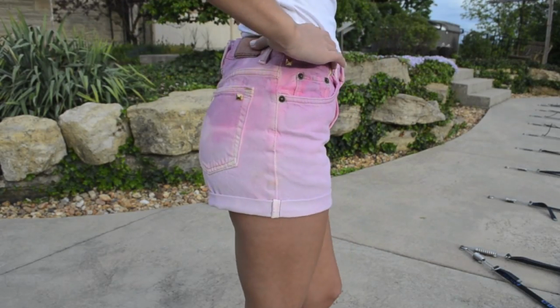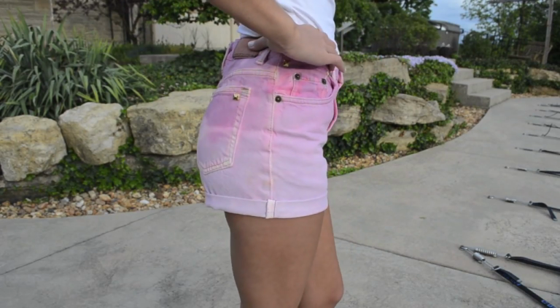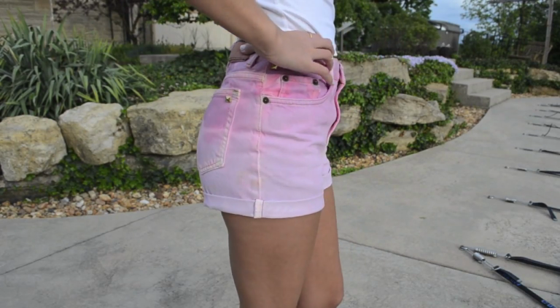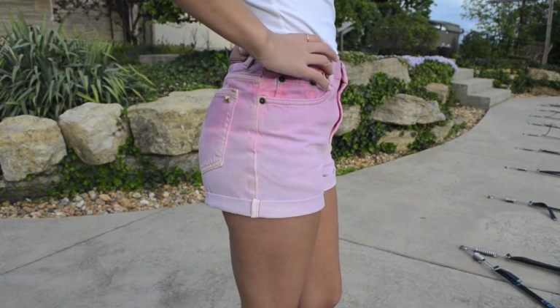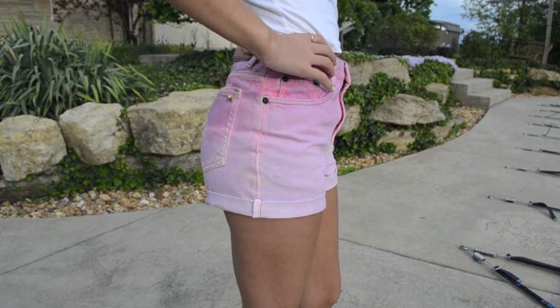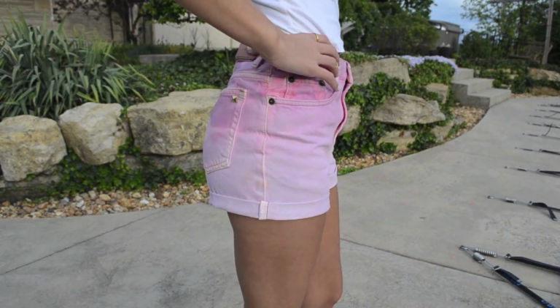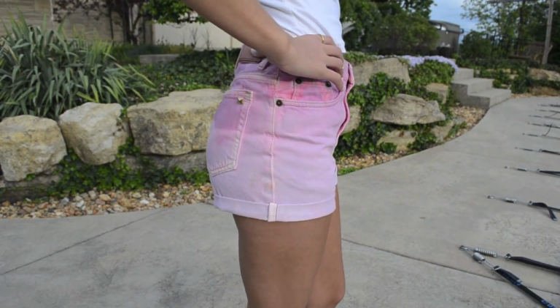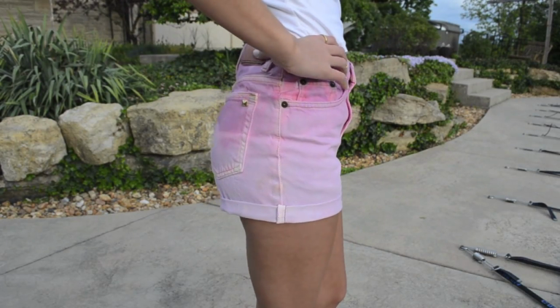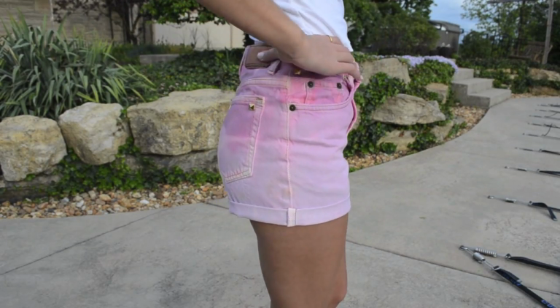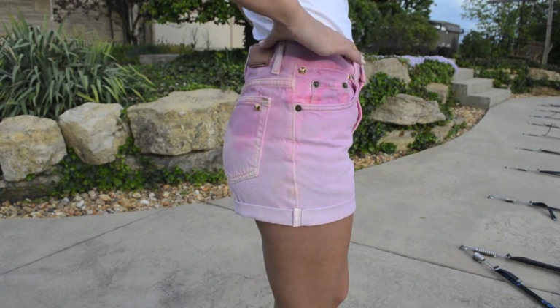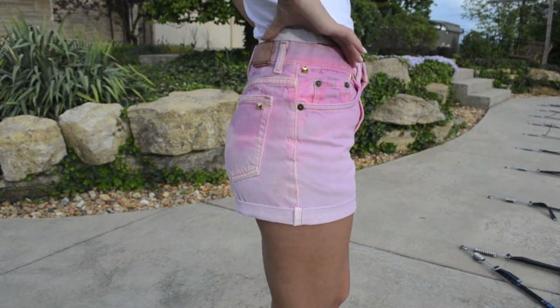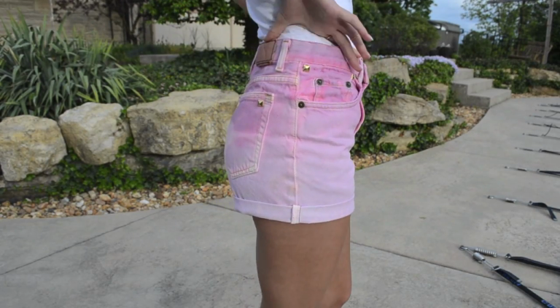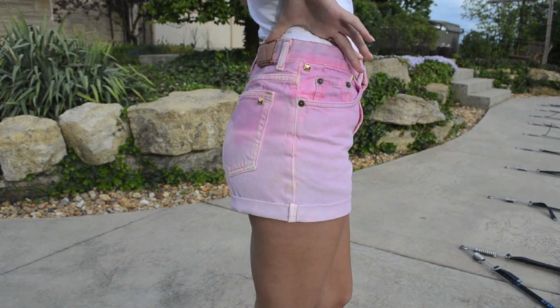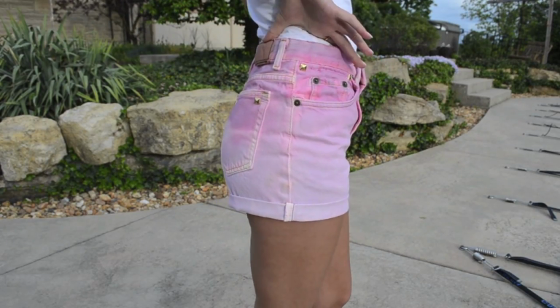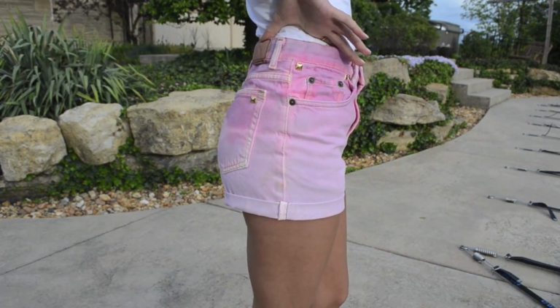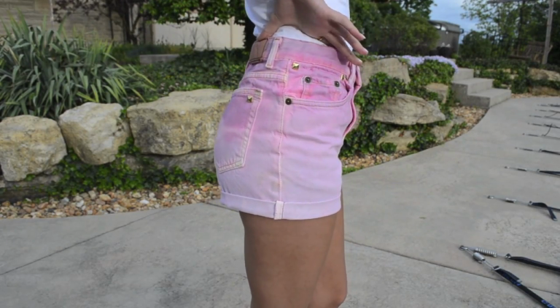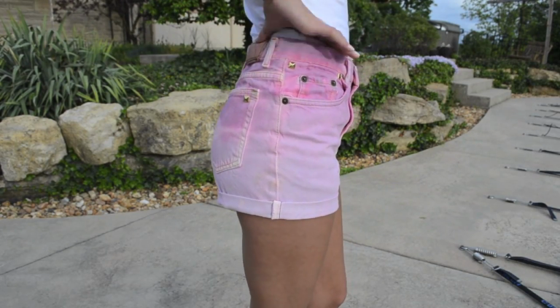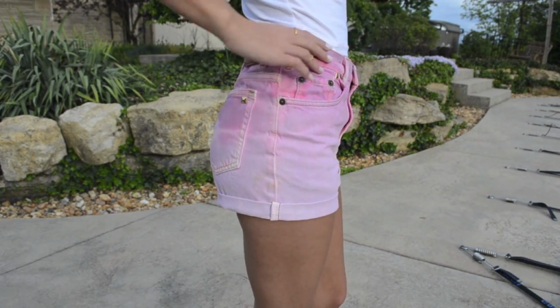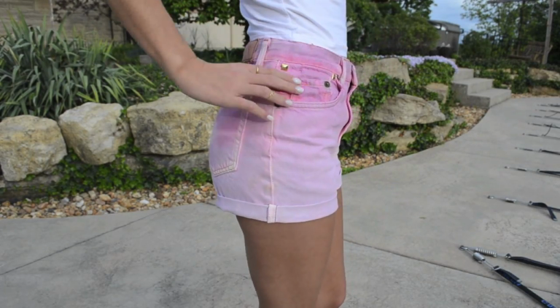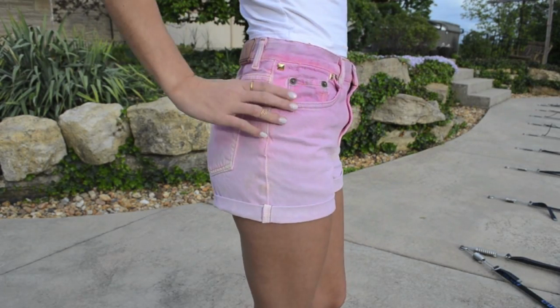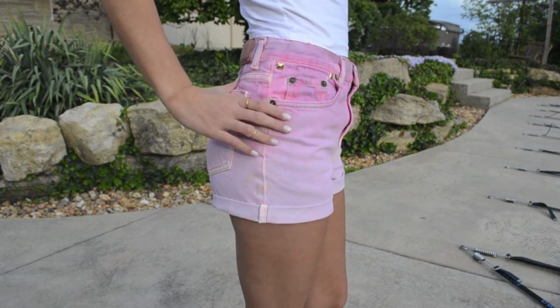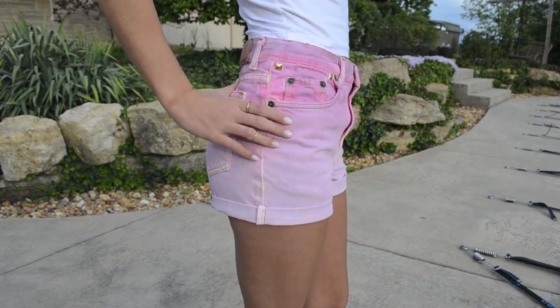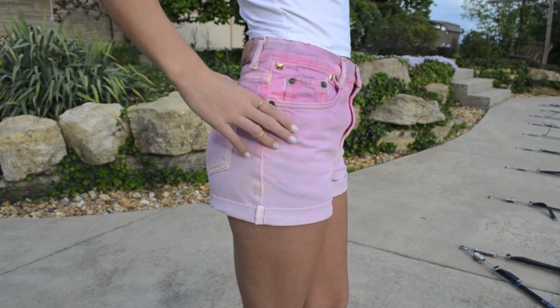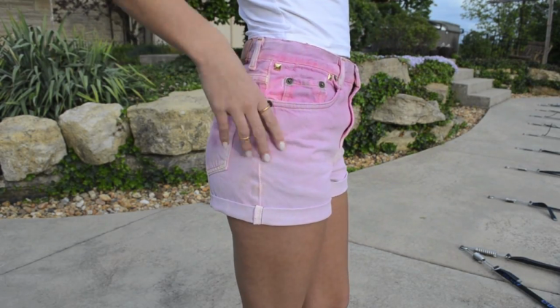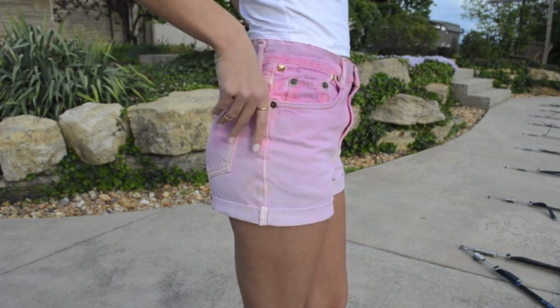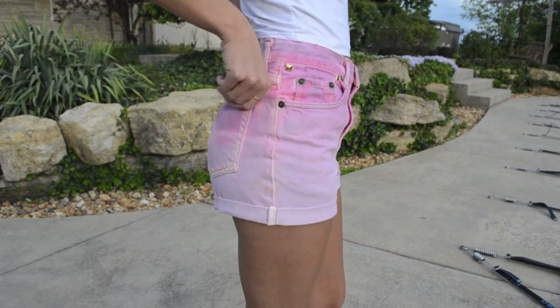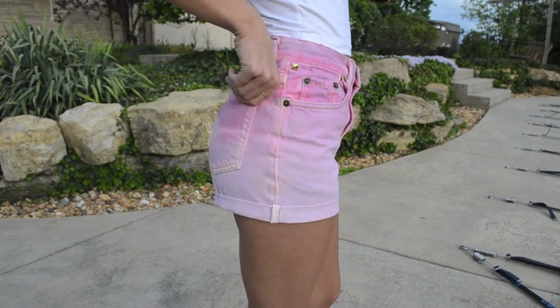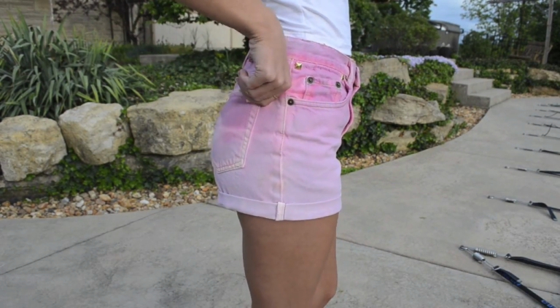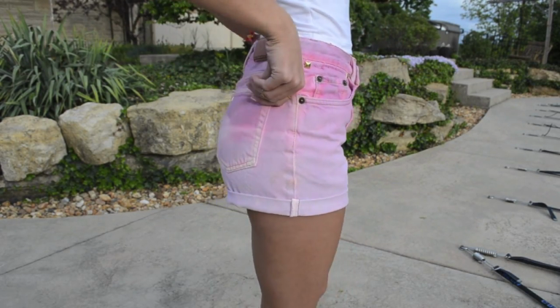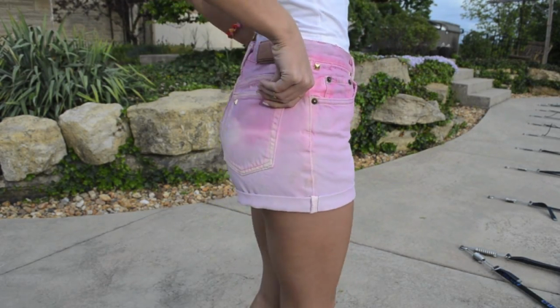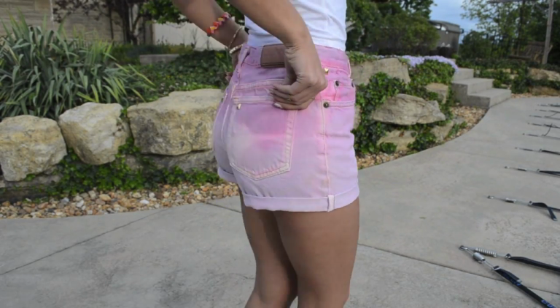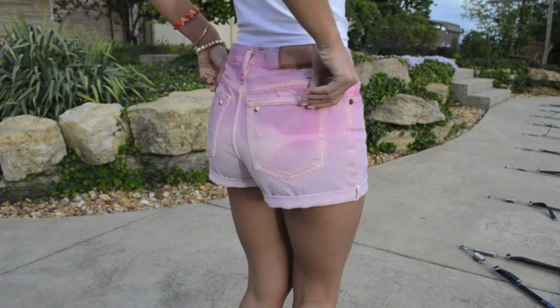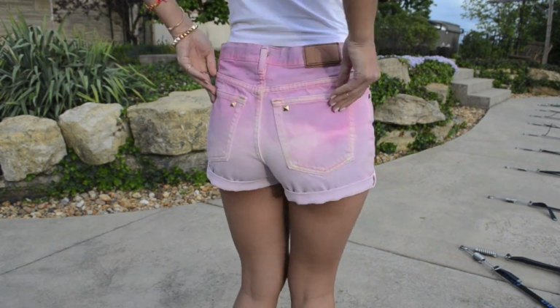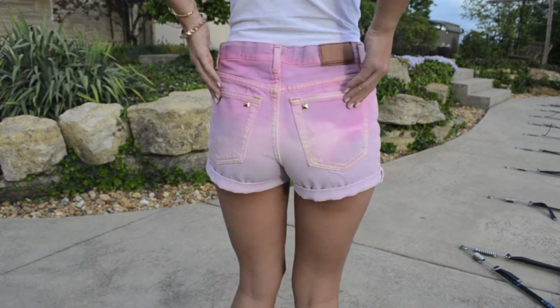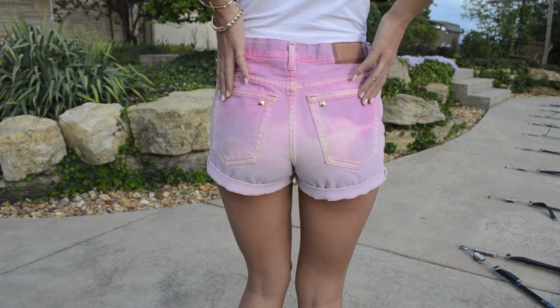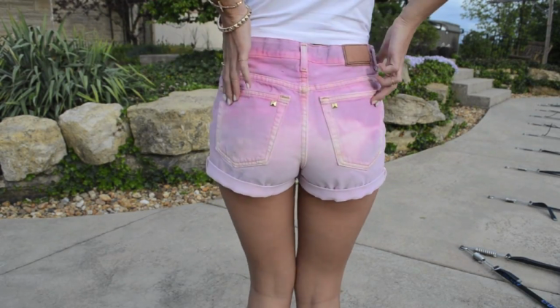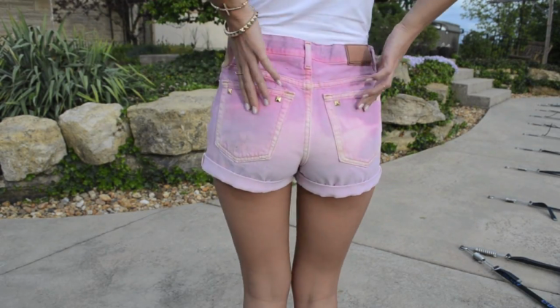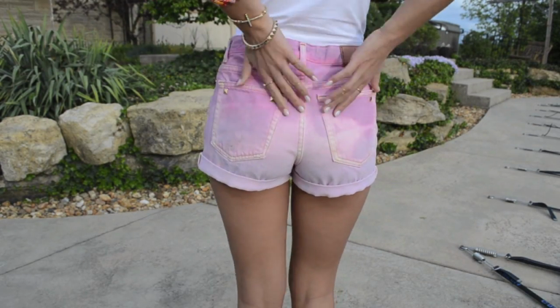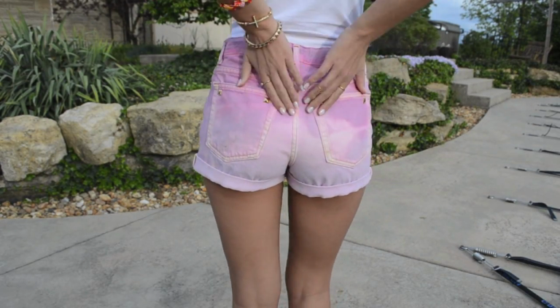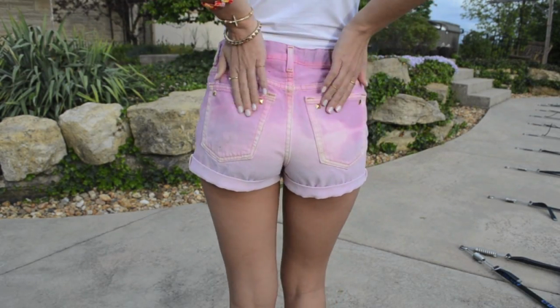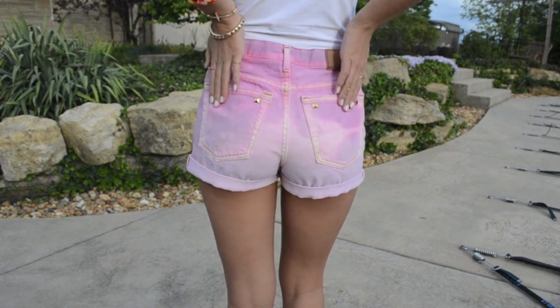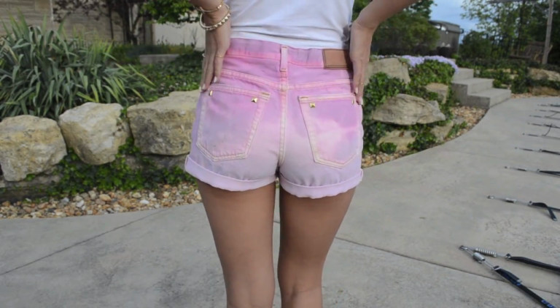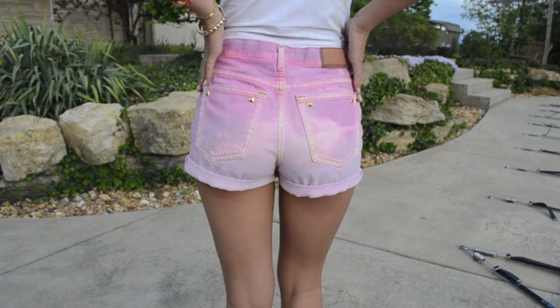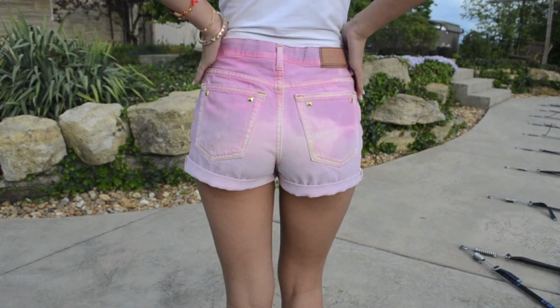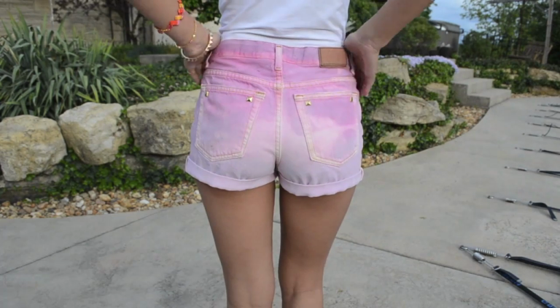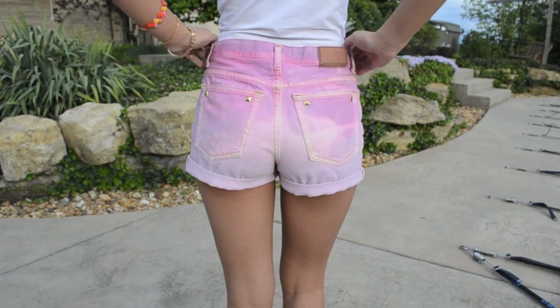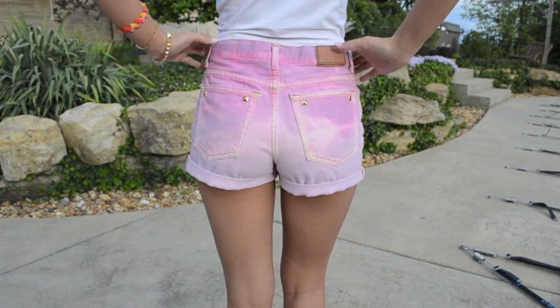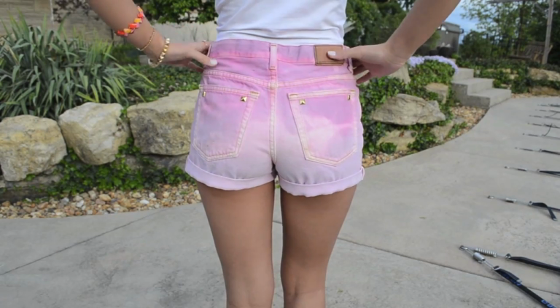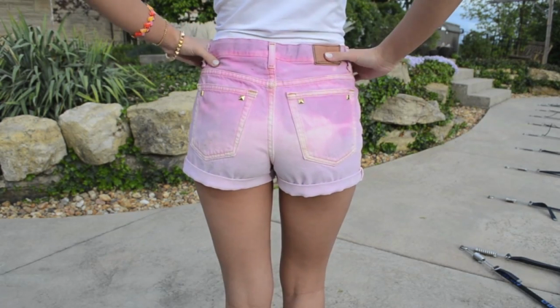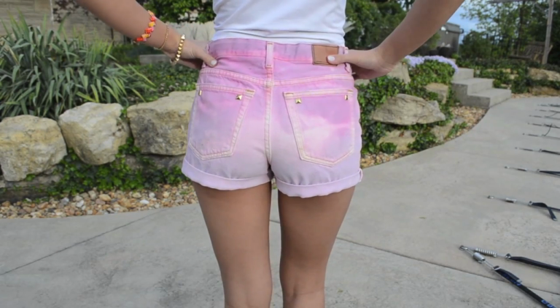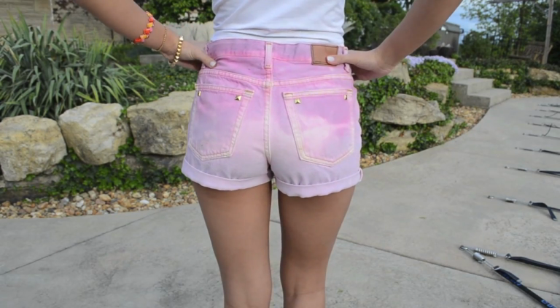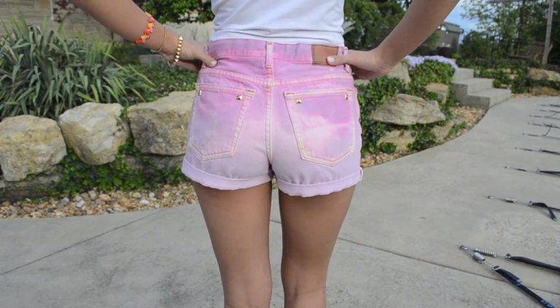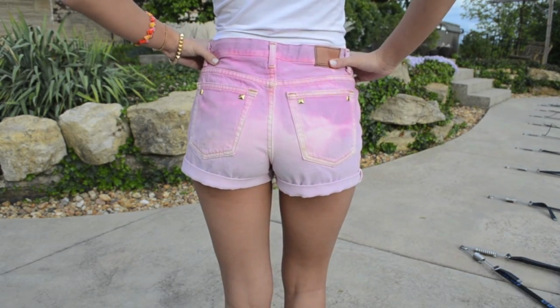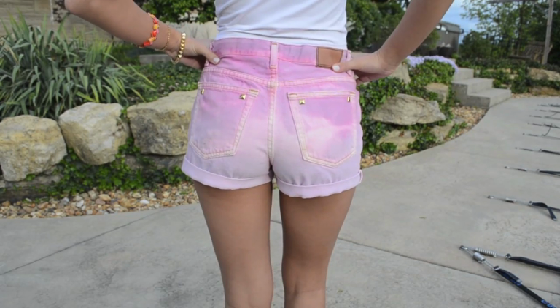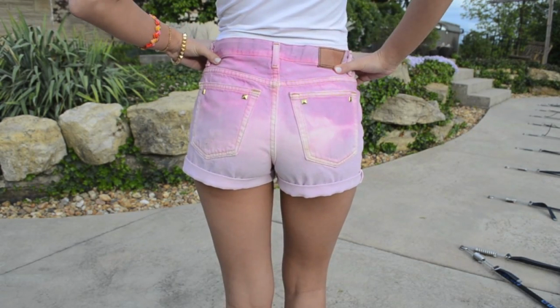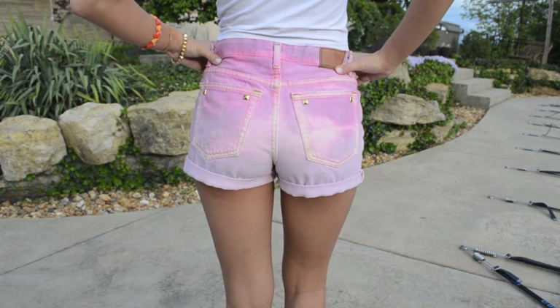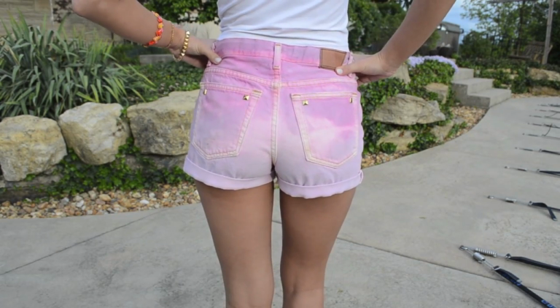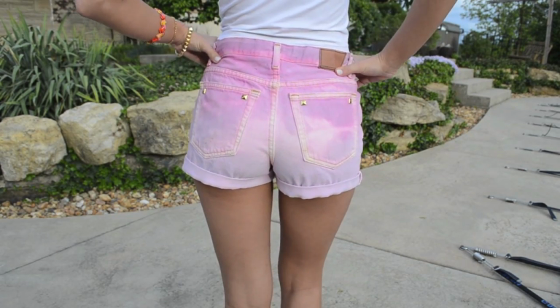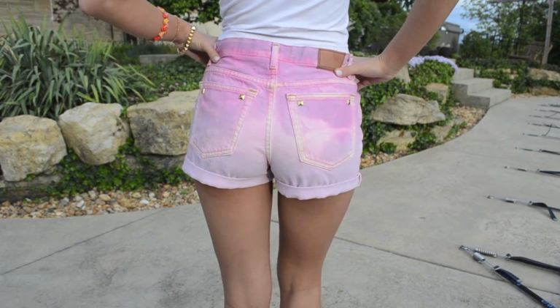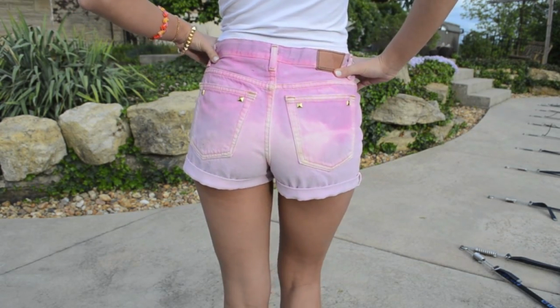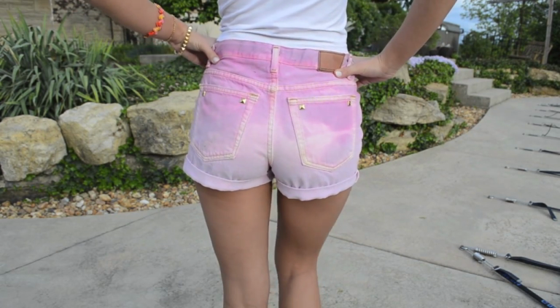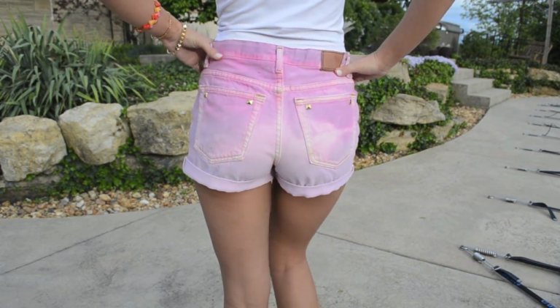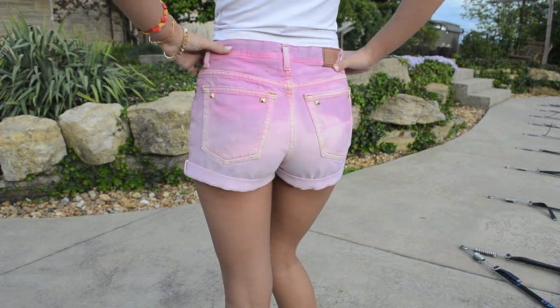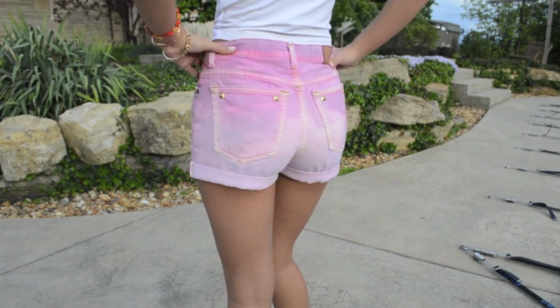Hey guys! If you want to see how I turn a pair of jeans into these high waisted pink ombre jean shorts, just go ahead and keep watching.